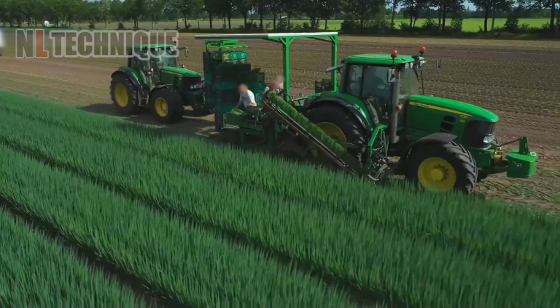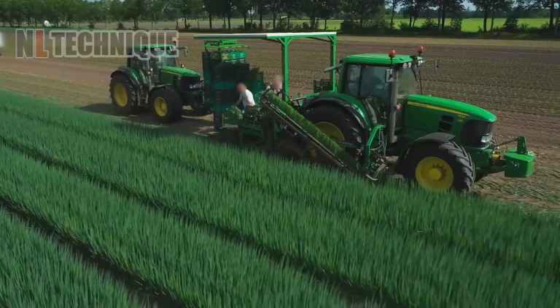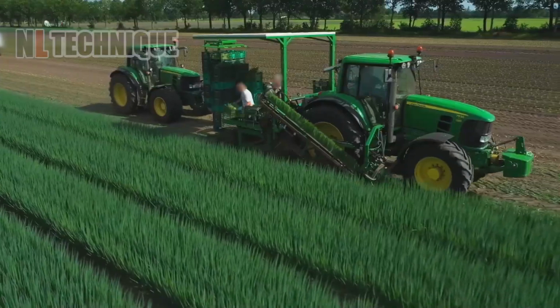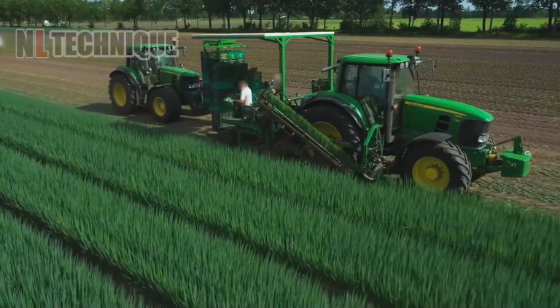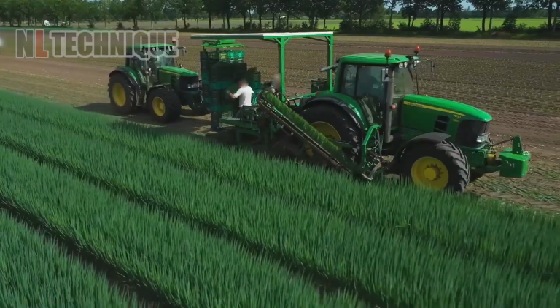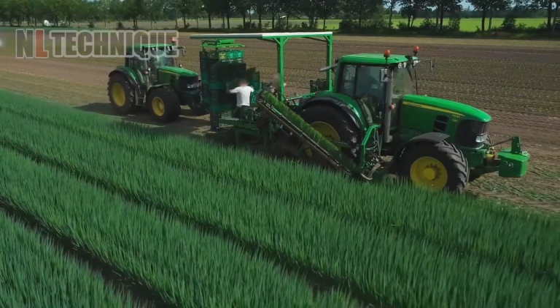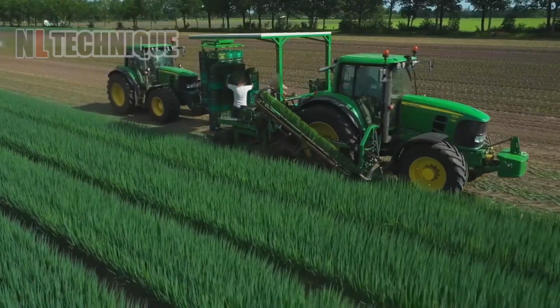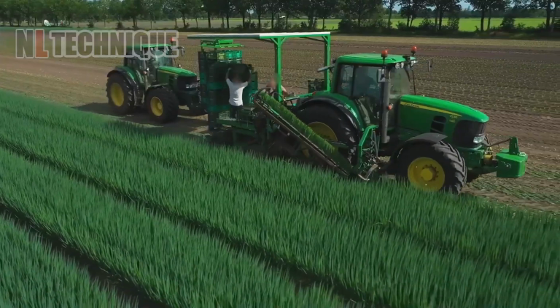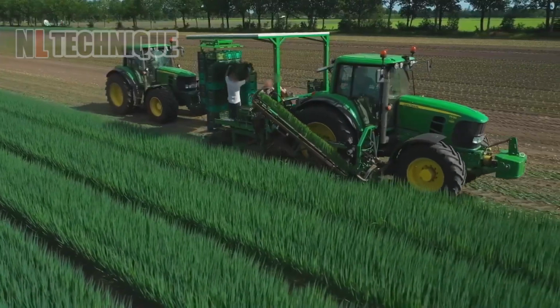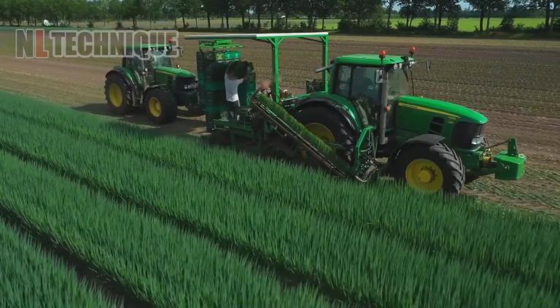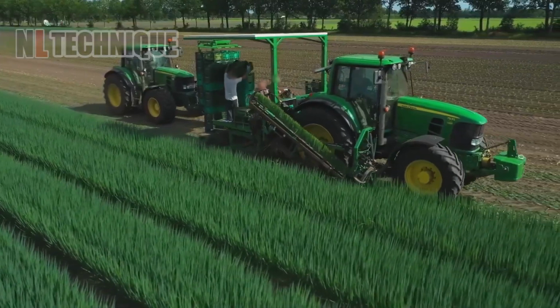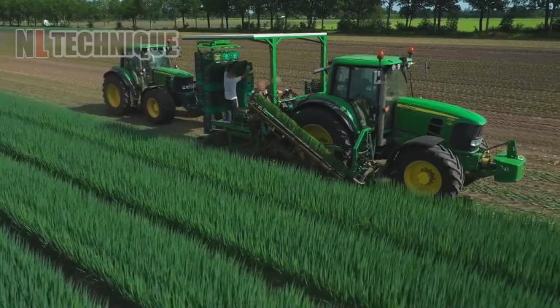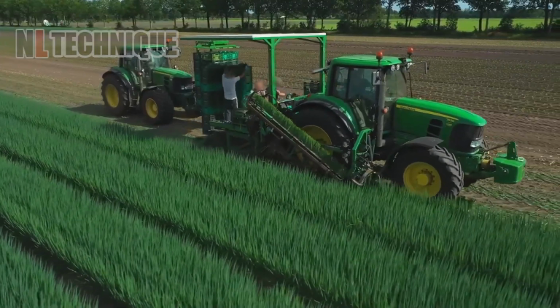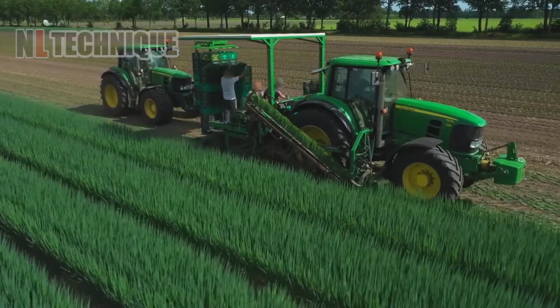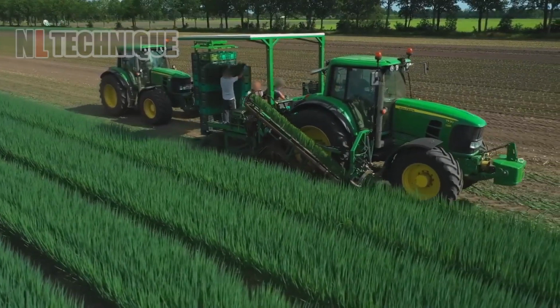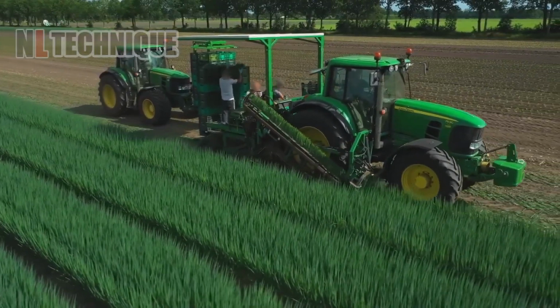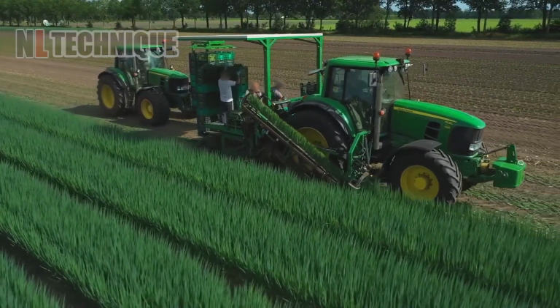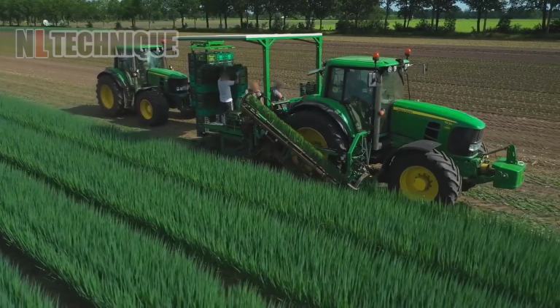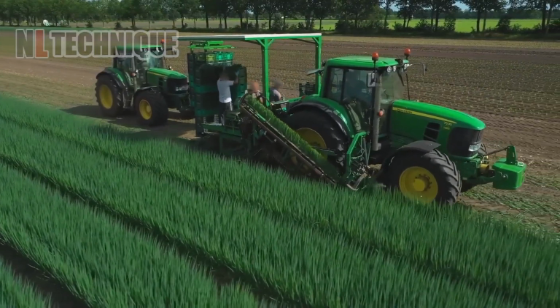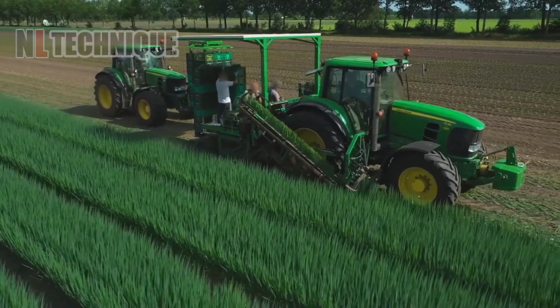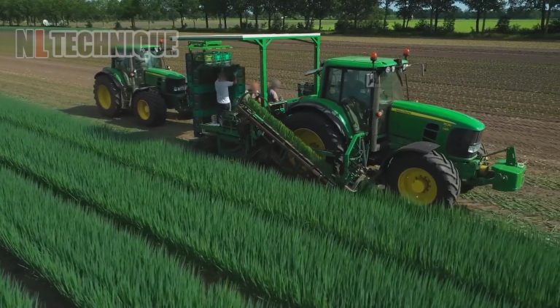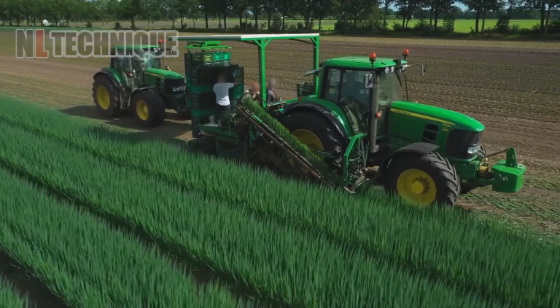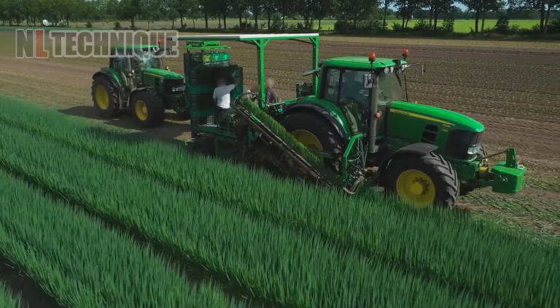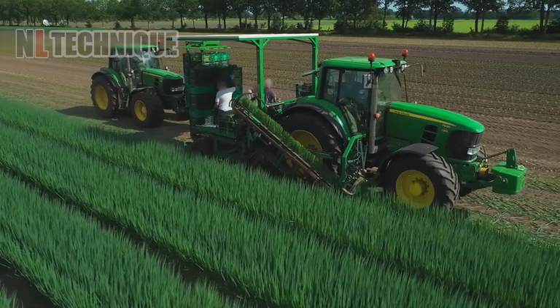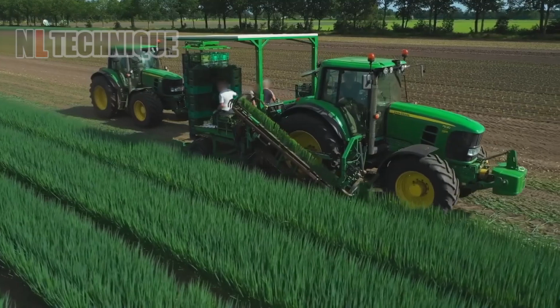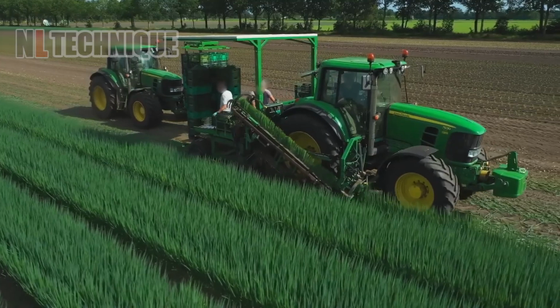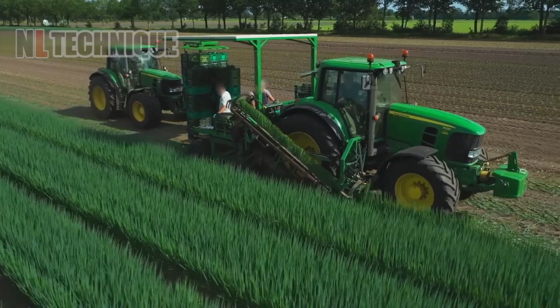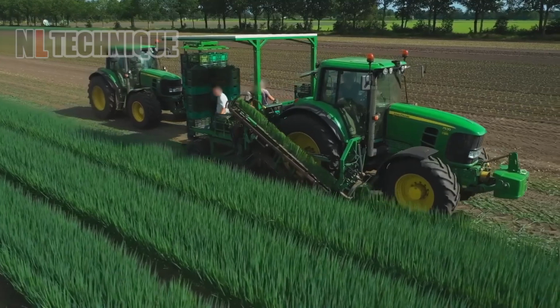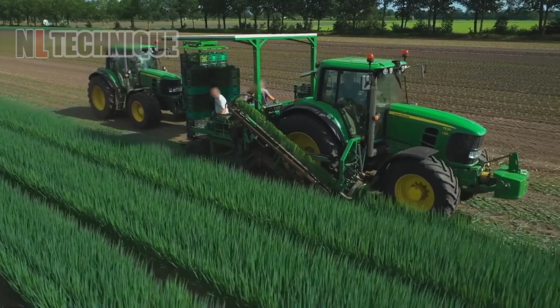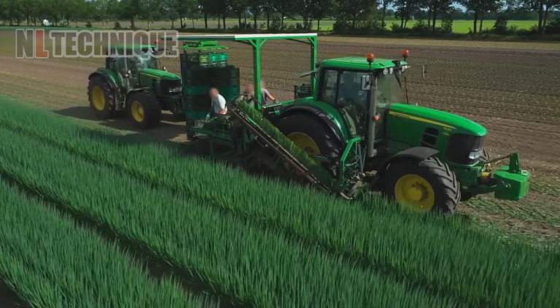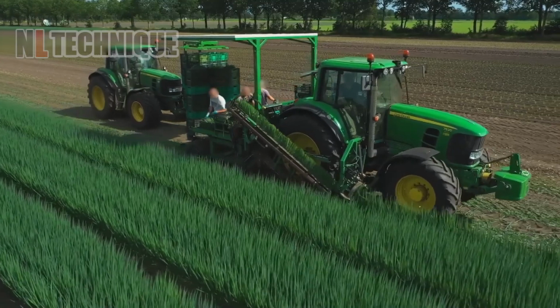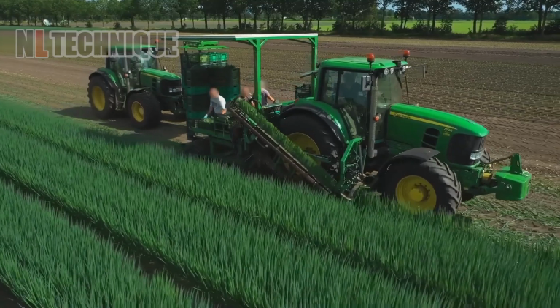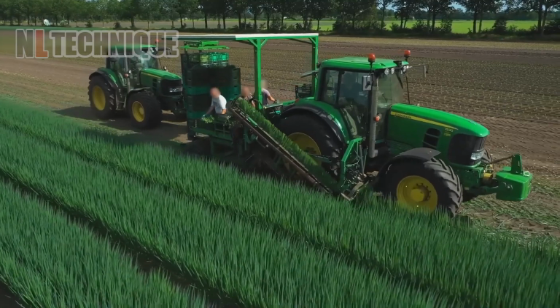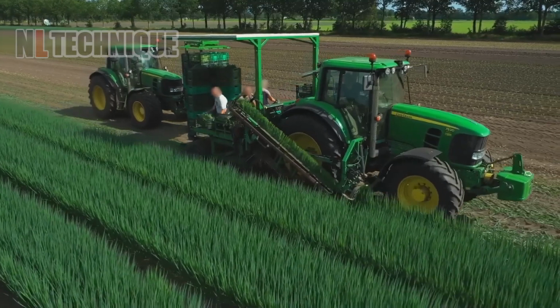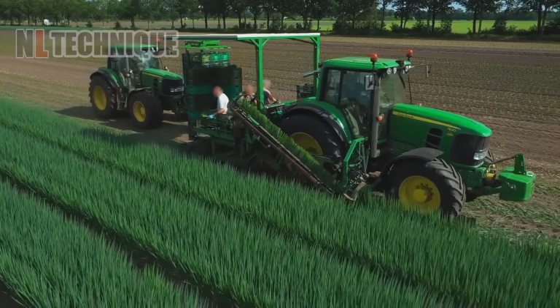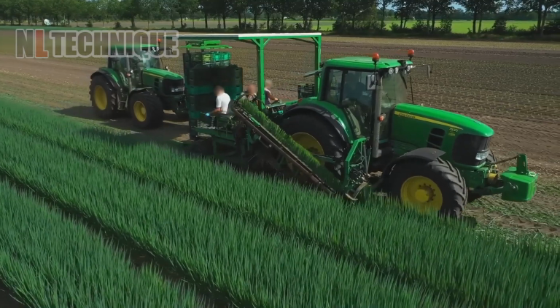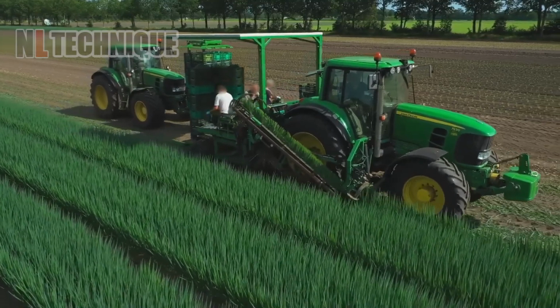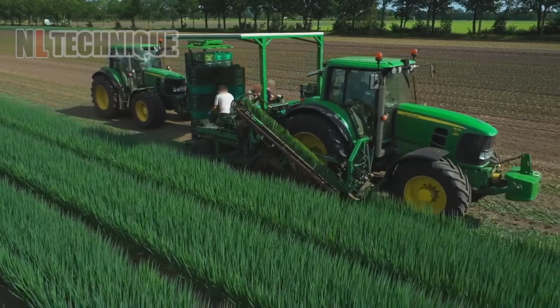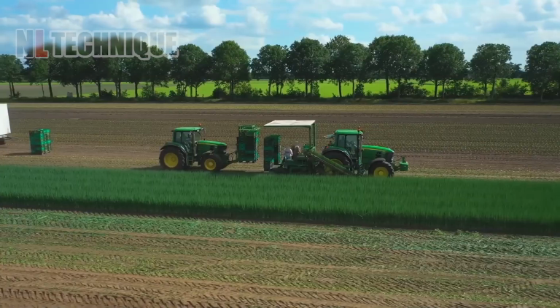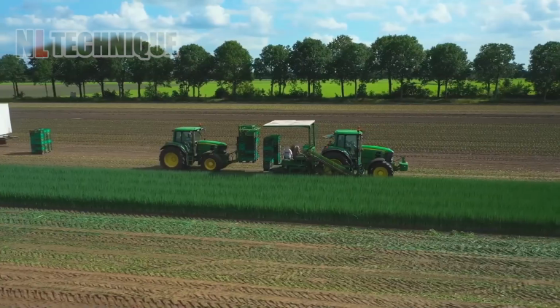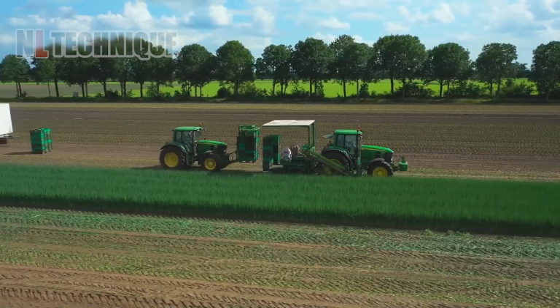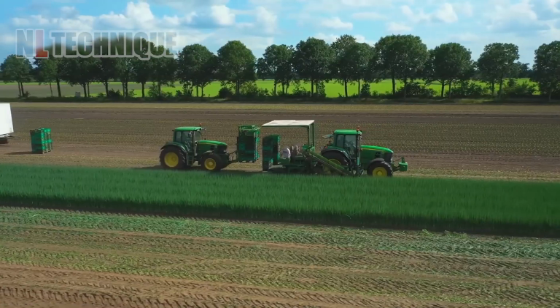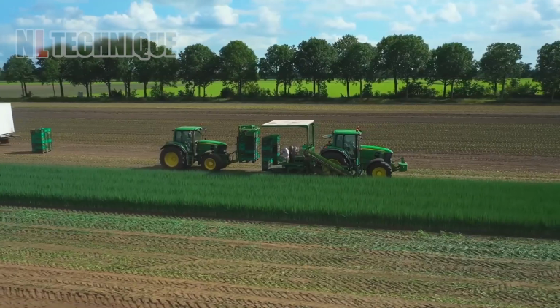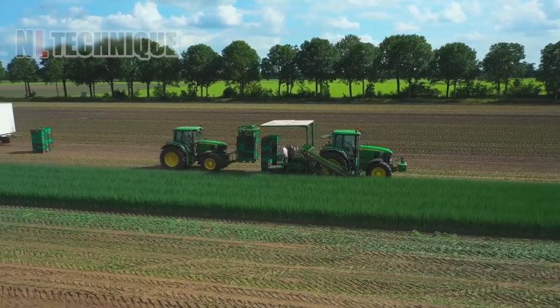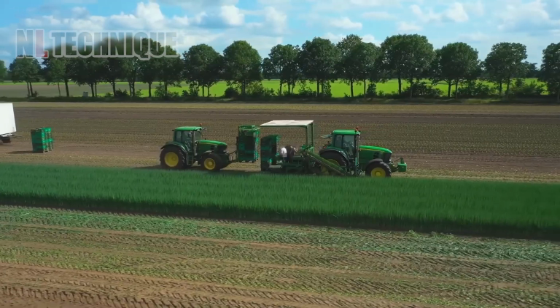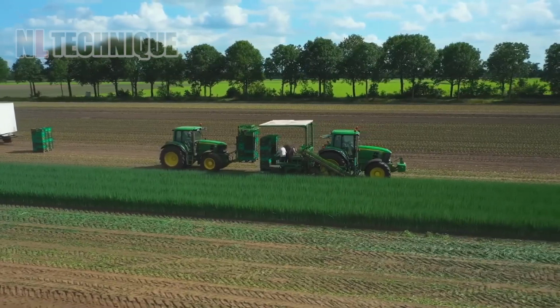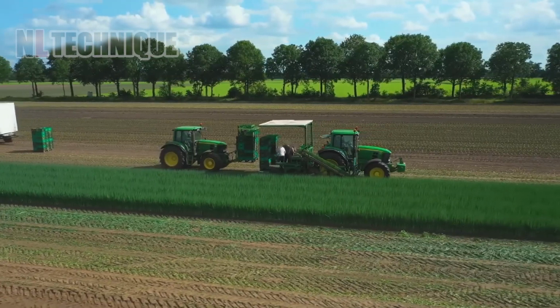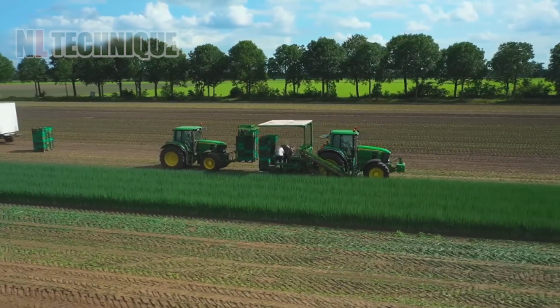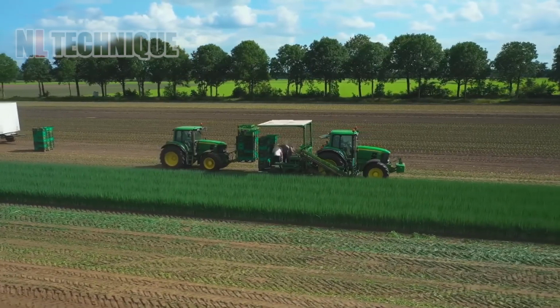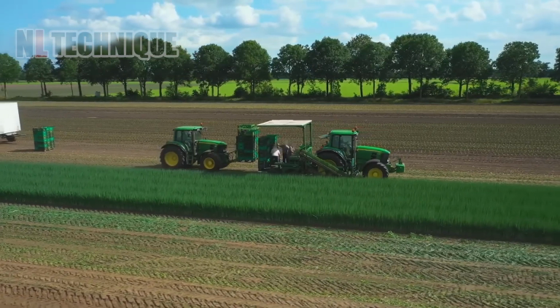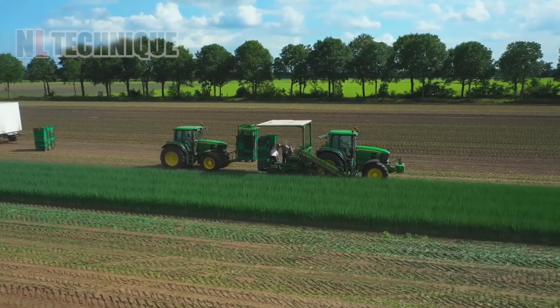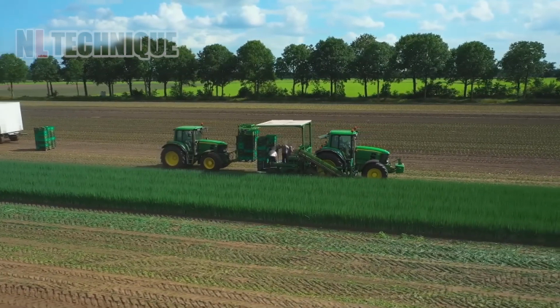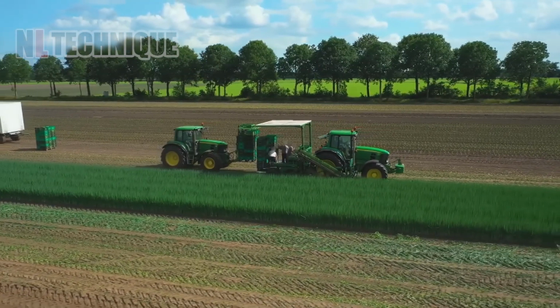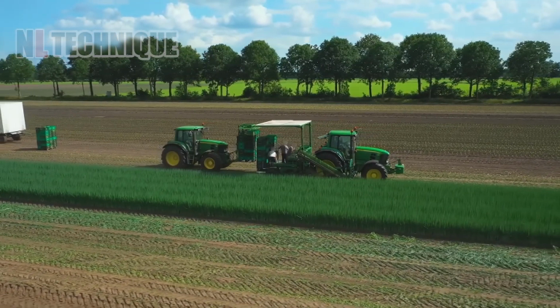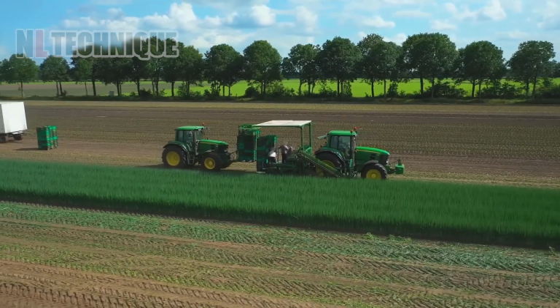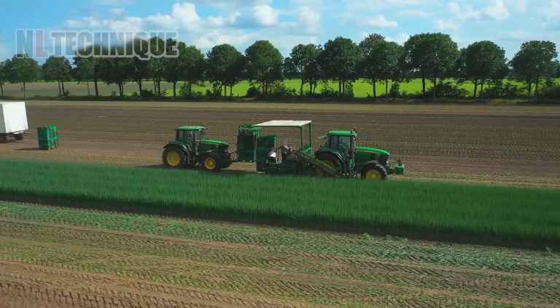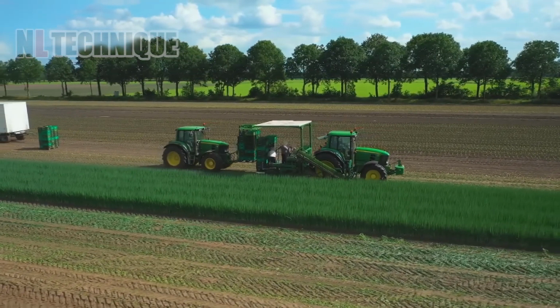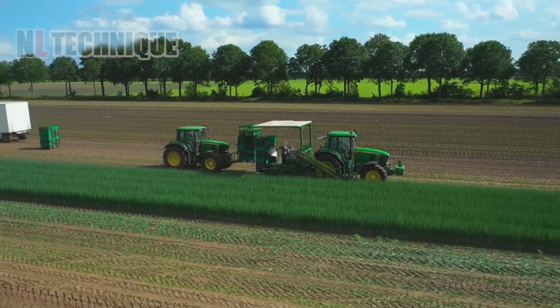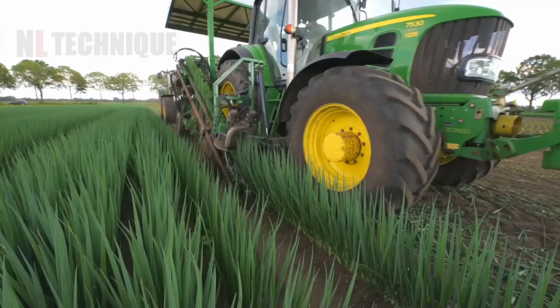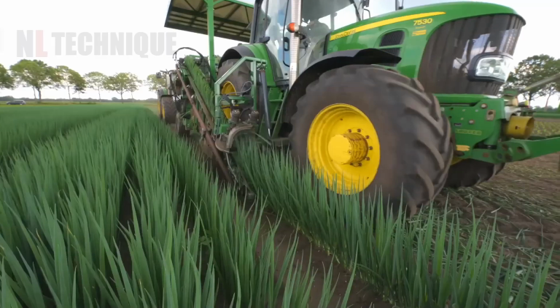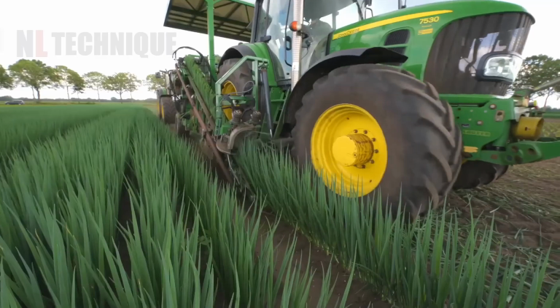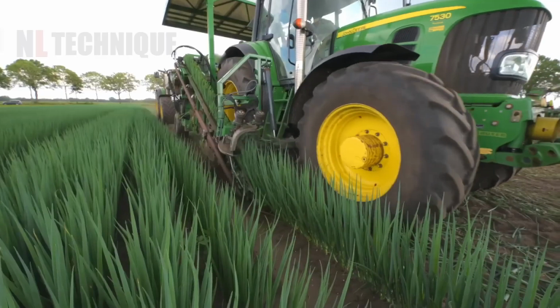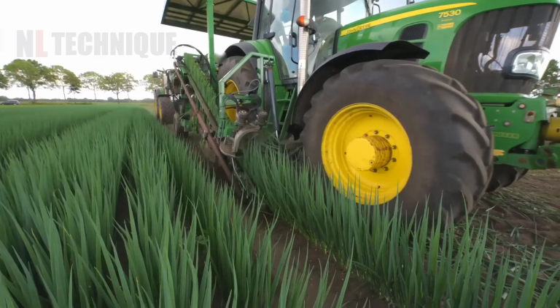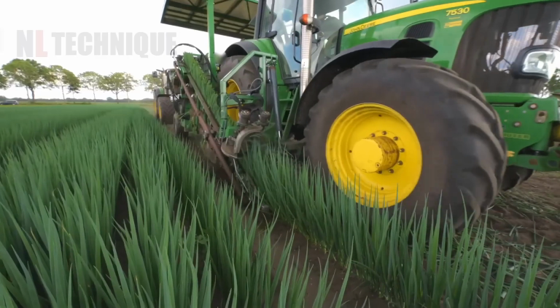A clever, well-designed machine that not only picks the scallions up, but also chops off their heads evenly.